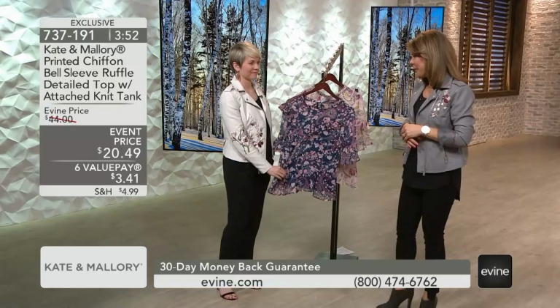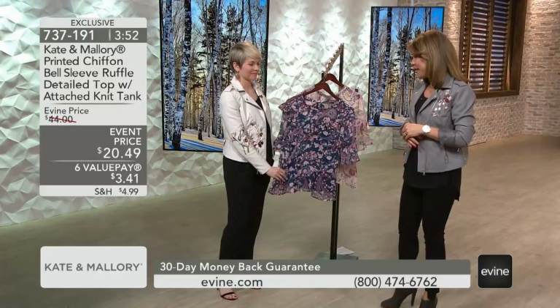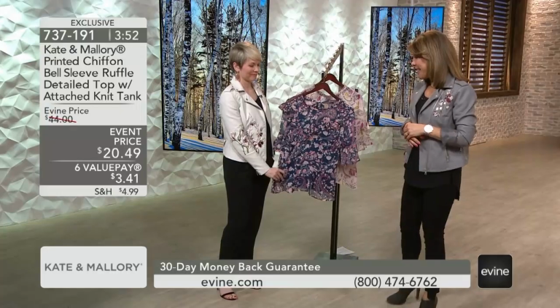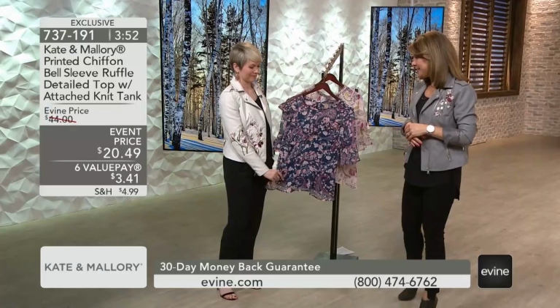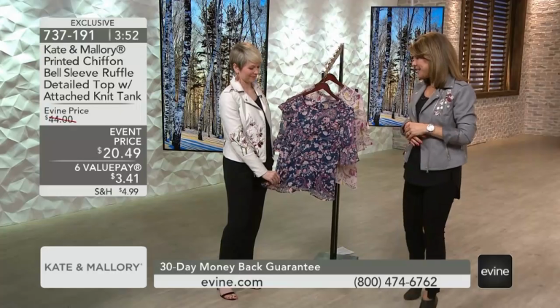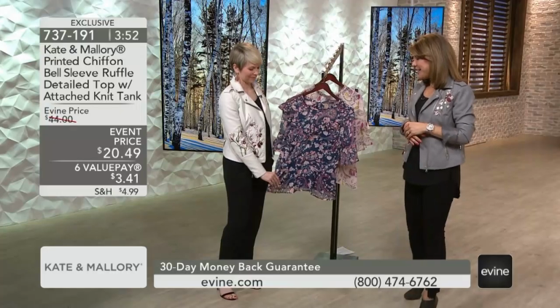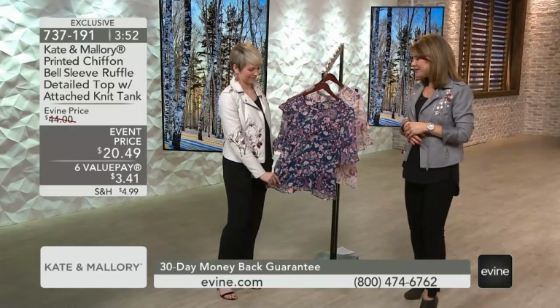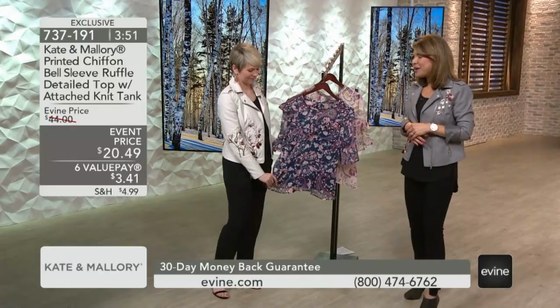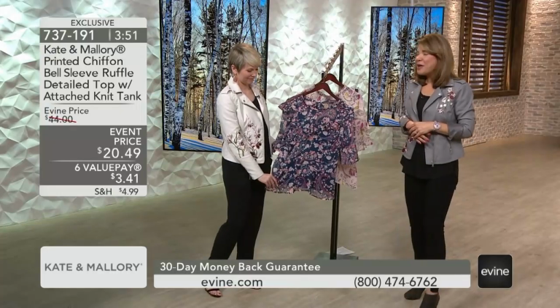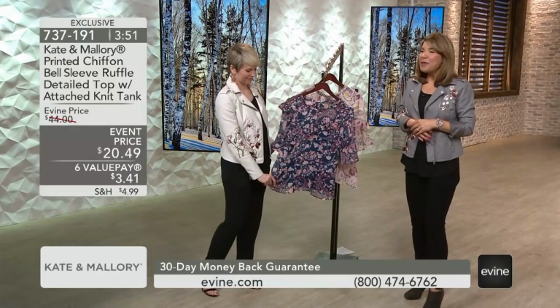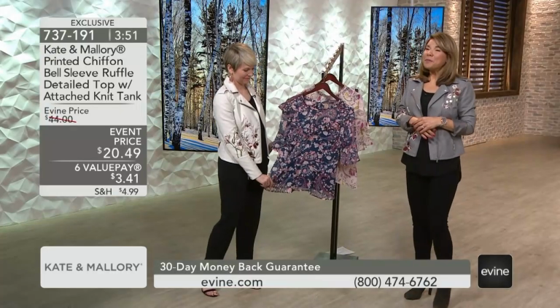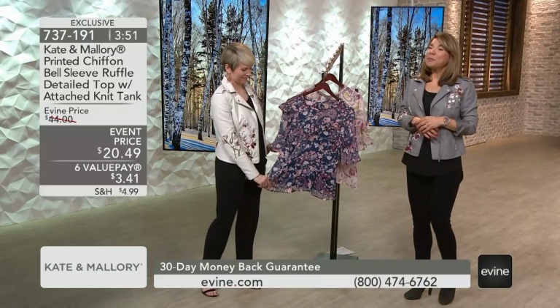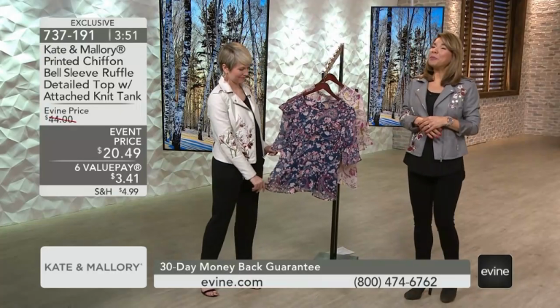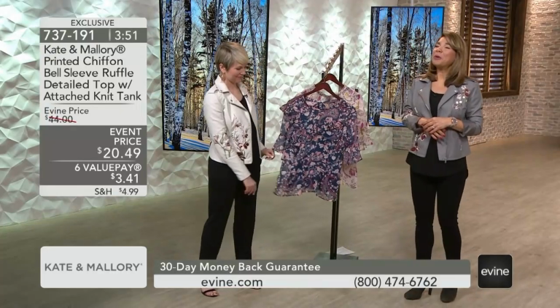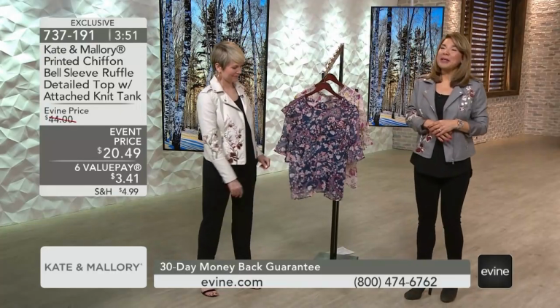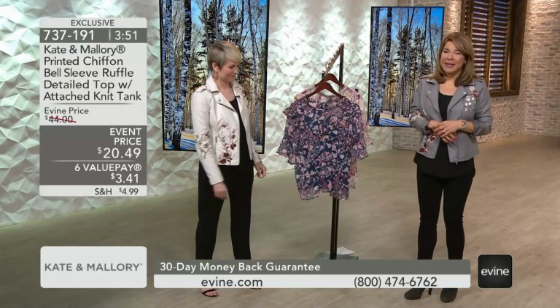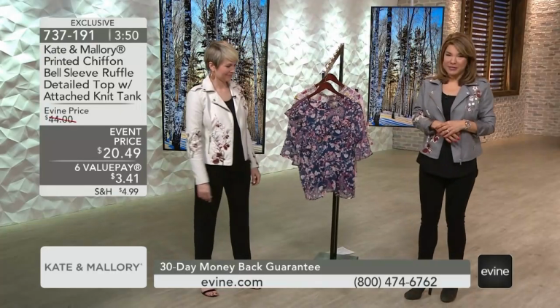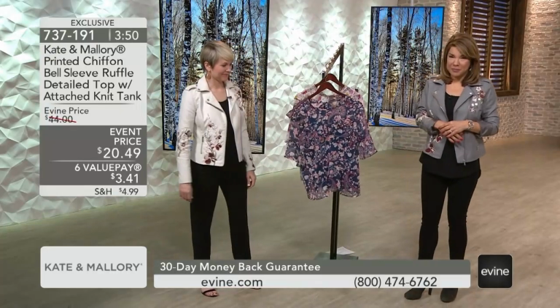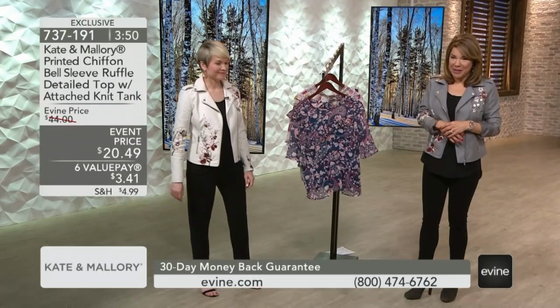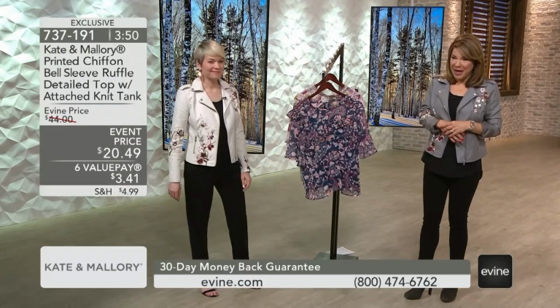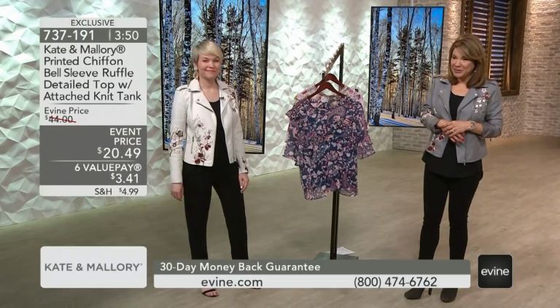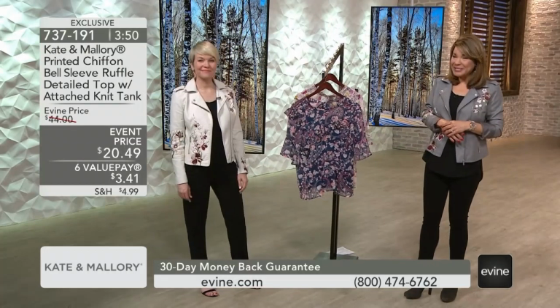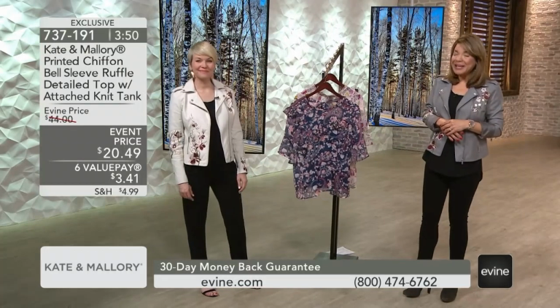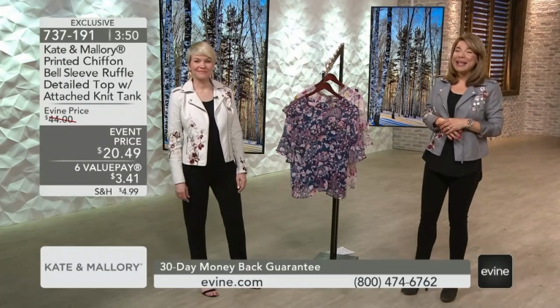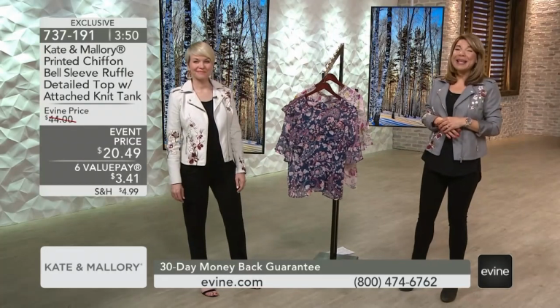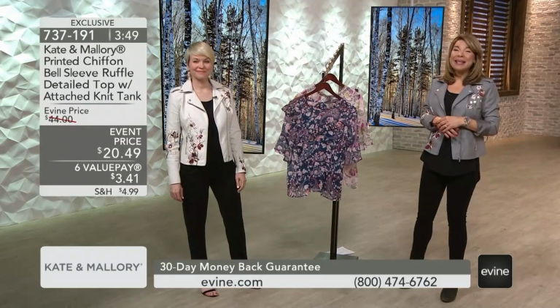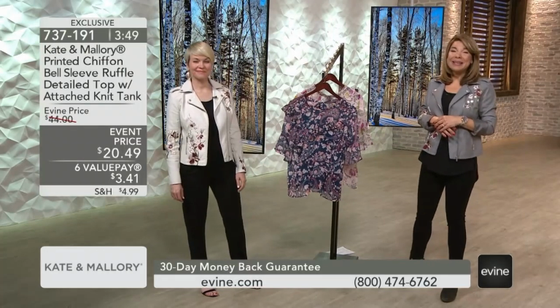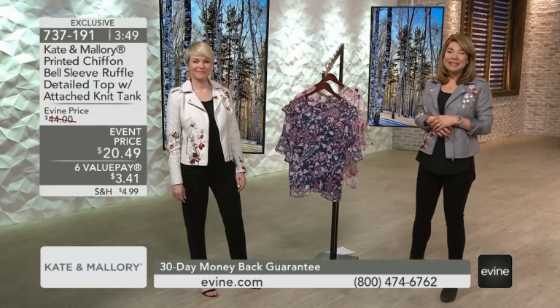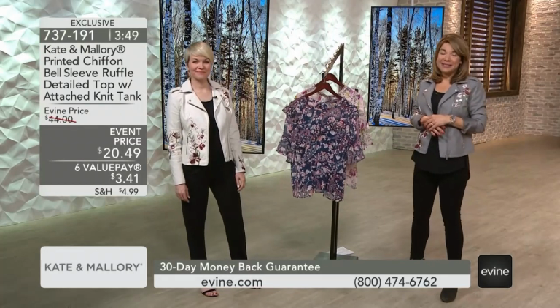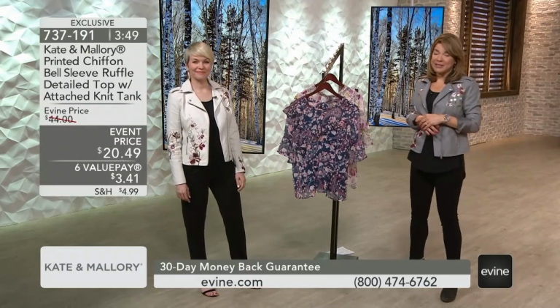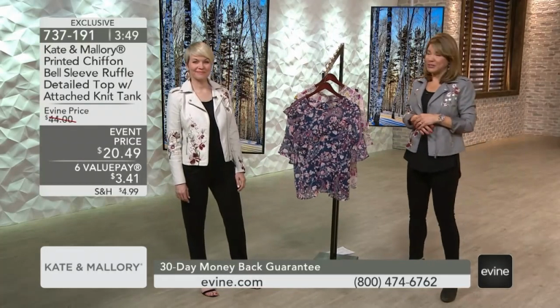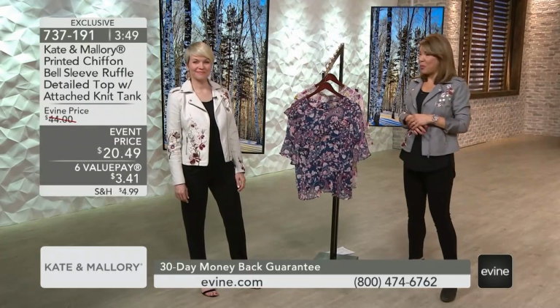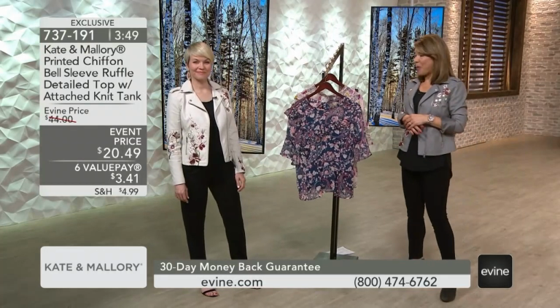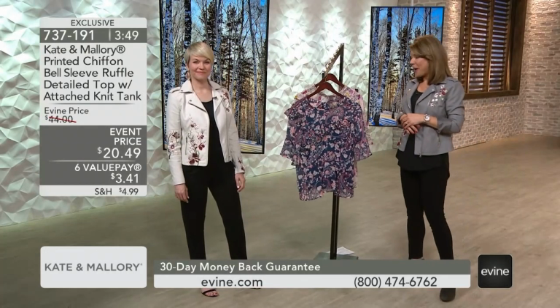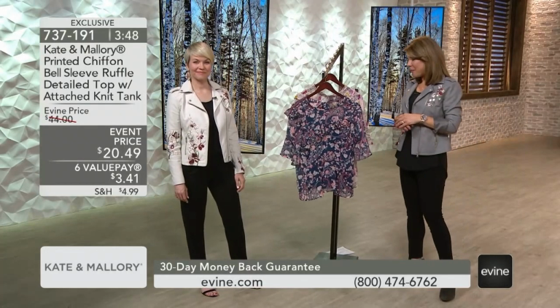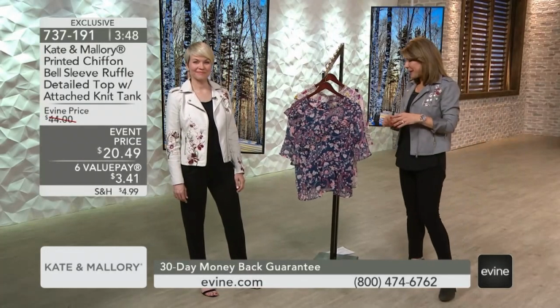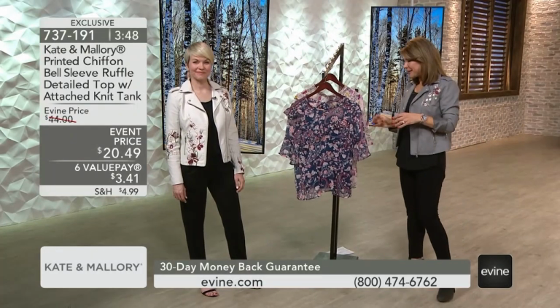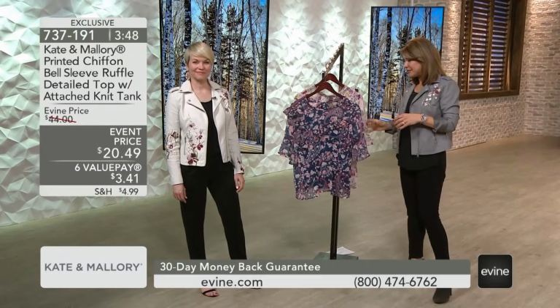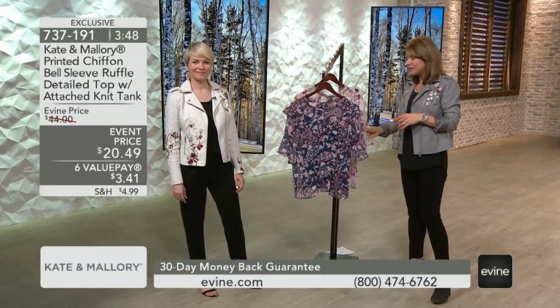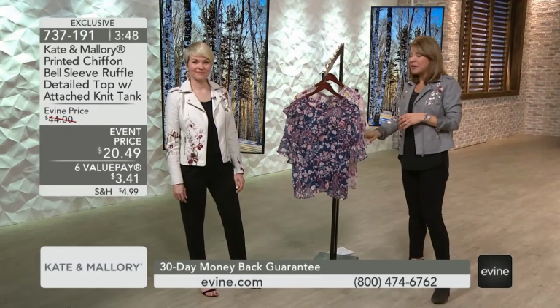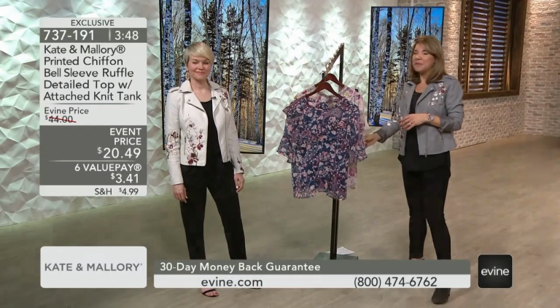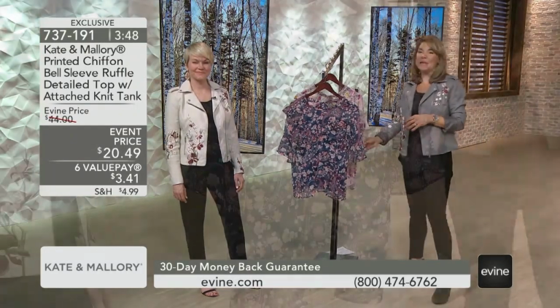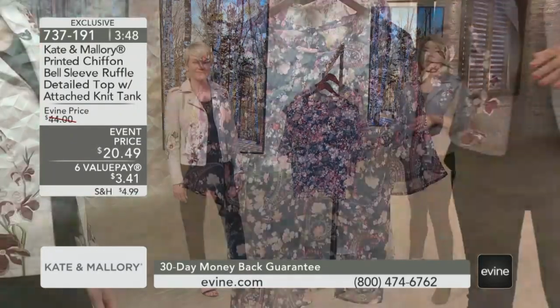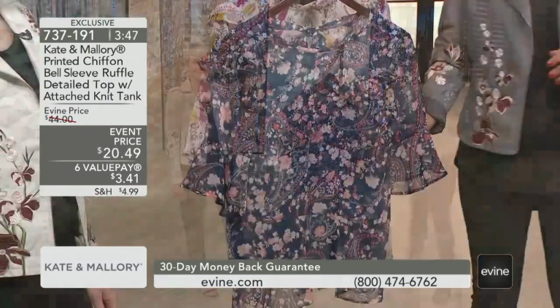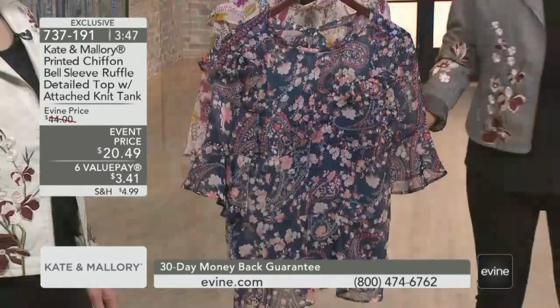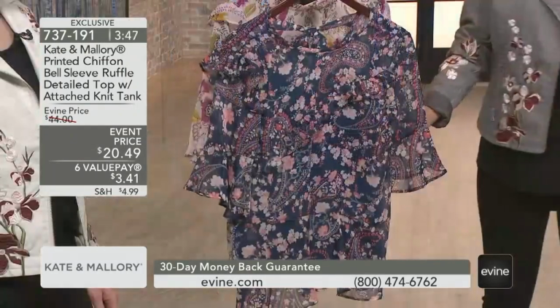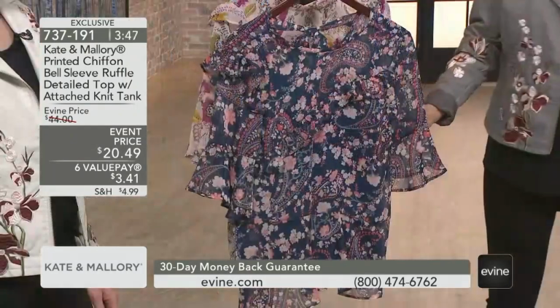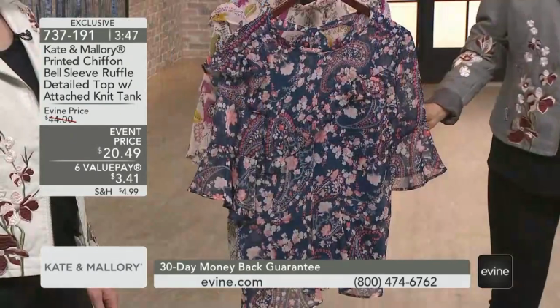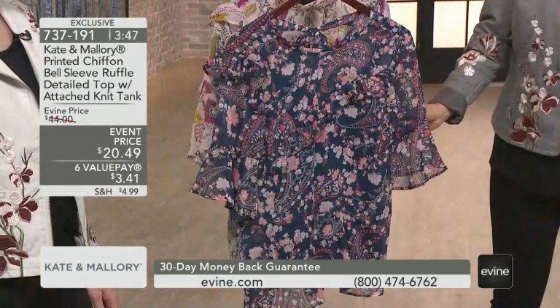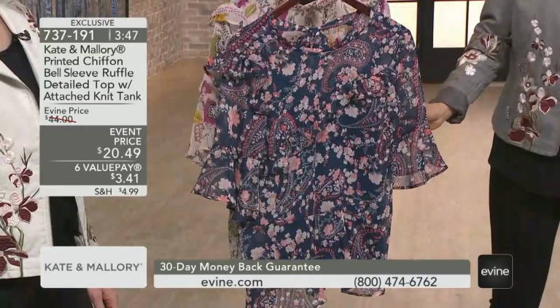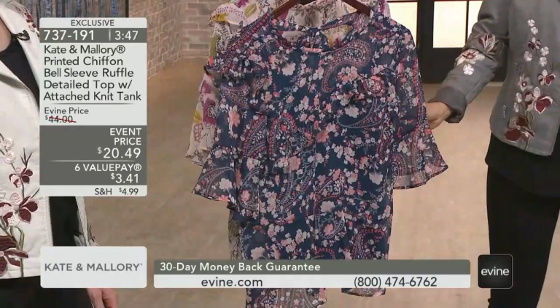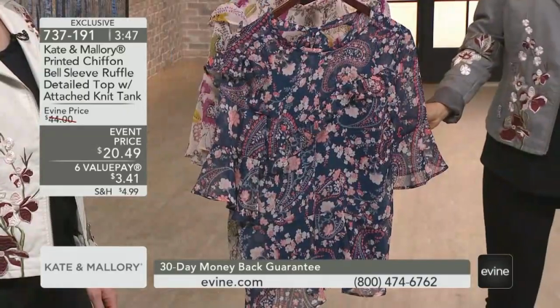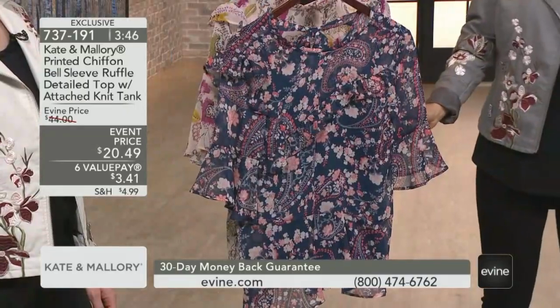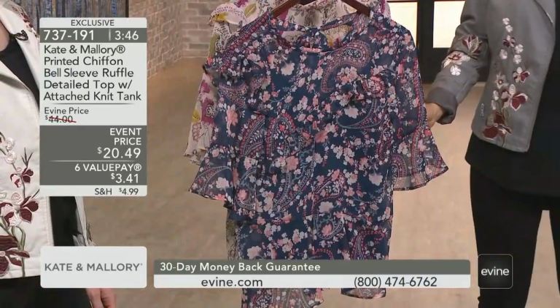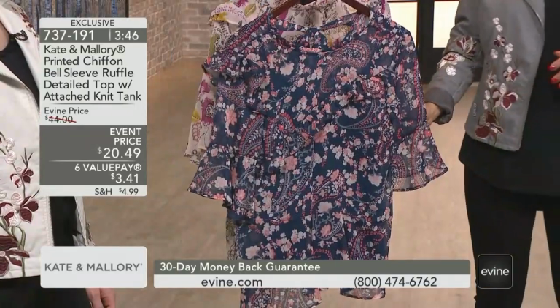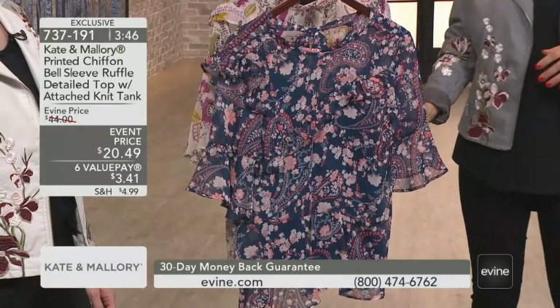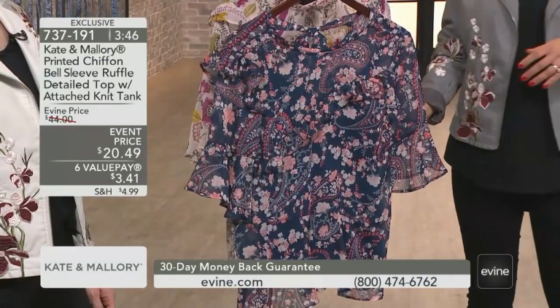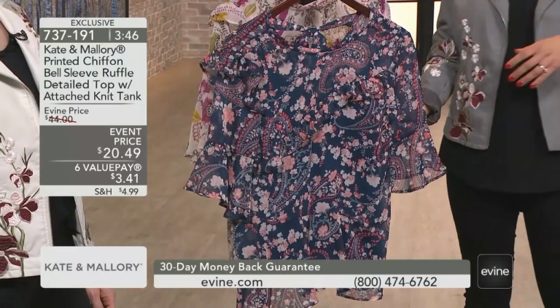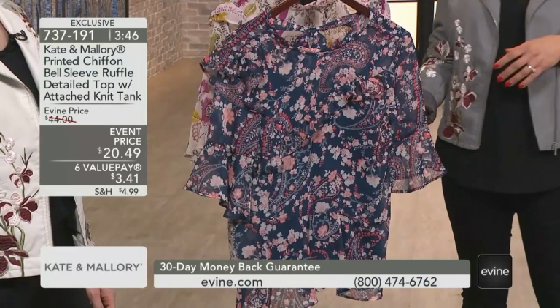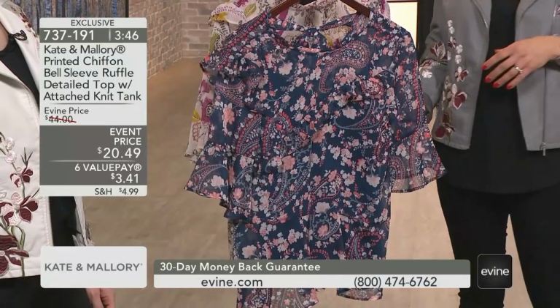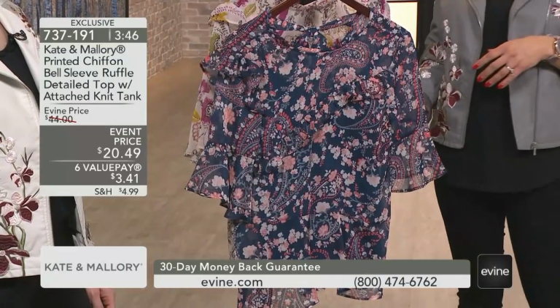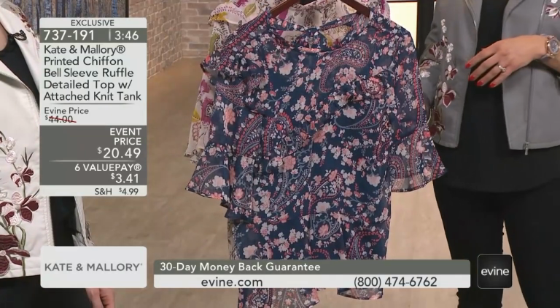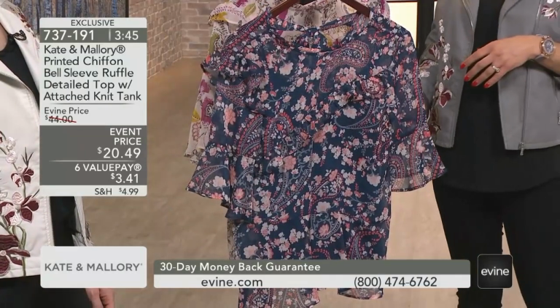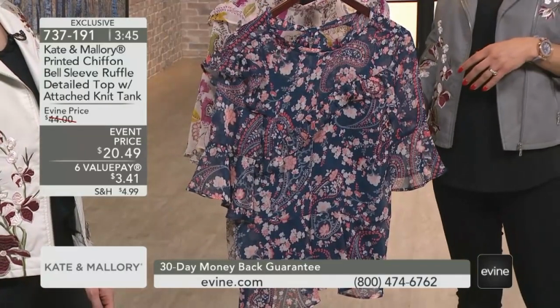49 cents. The prettiest blouse. Easy to wear because it's going to be a looser fit, flowier fit.